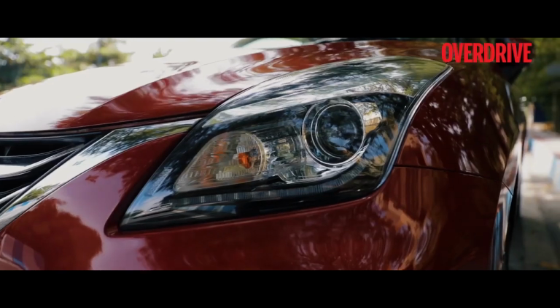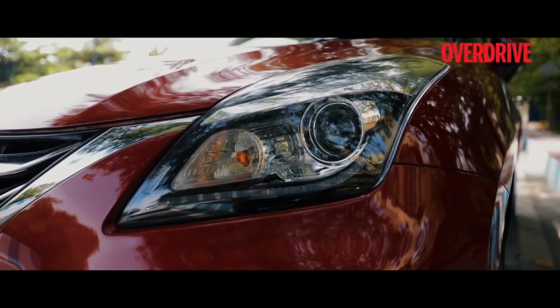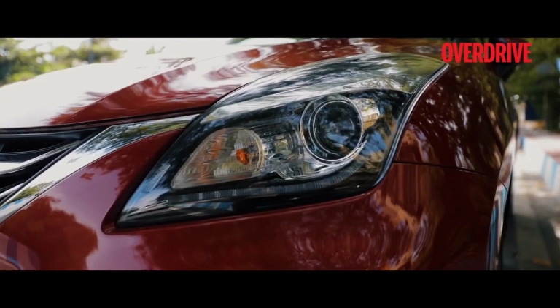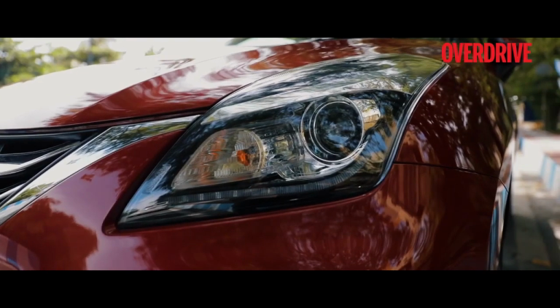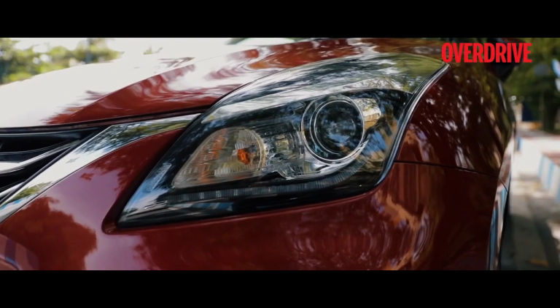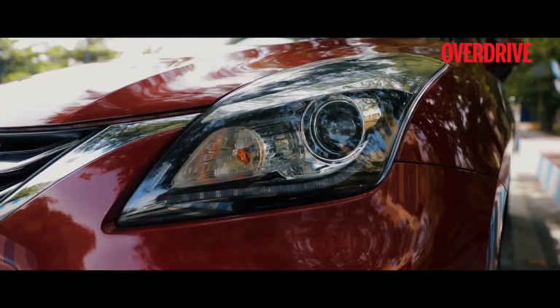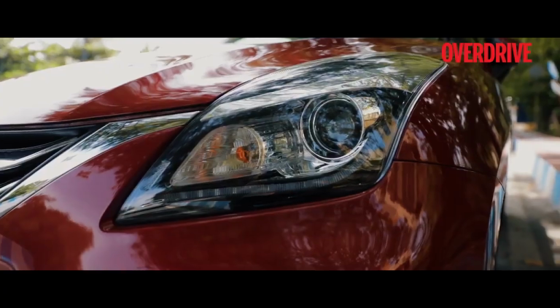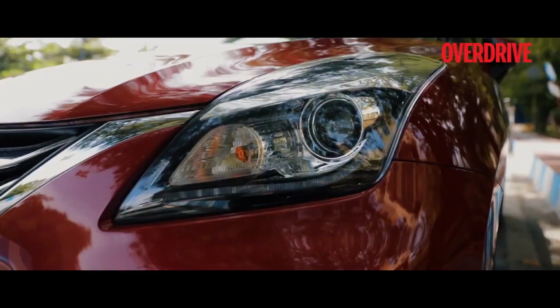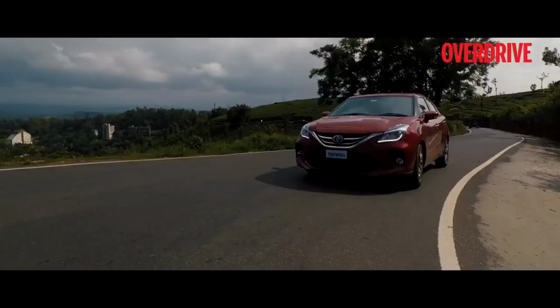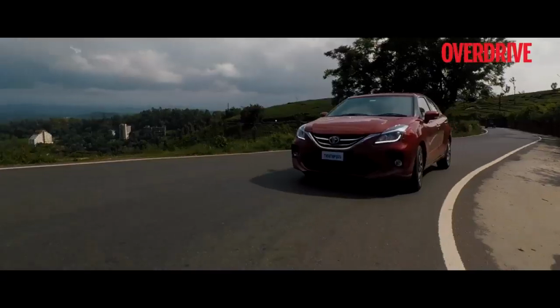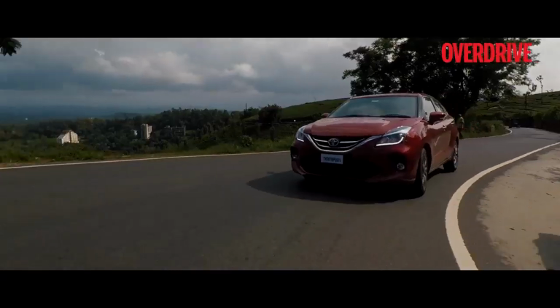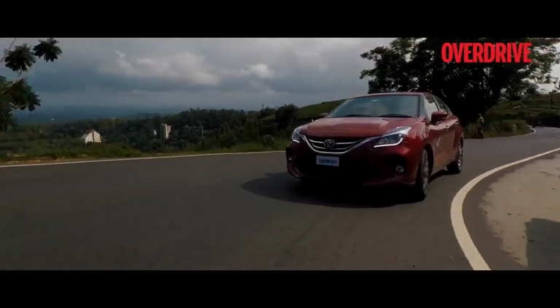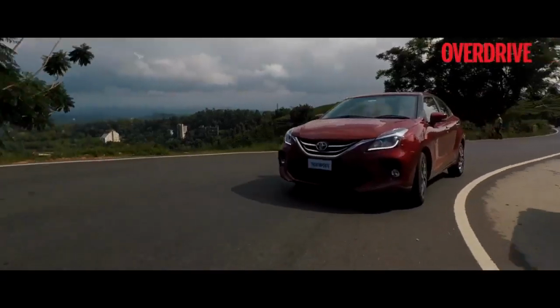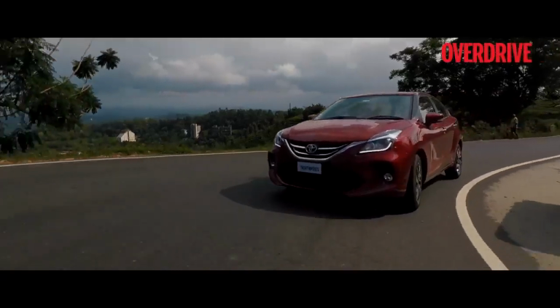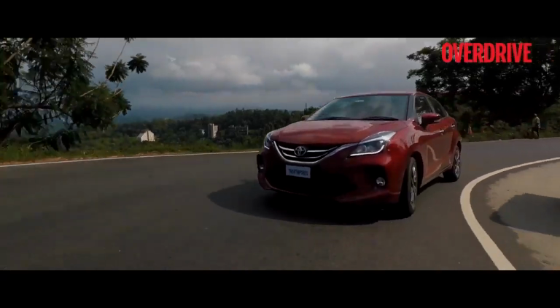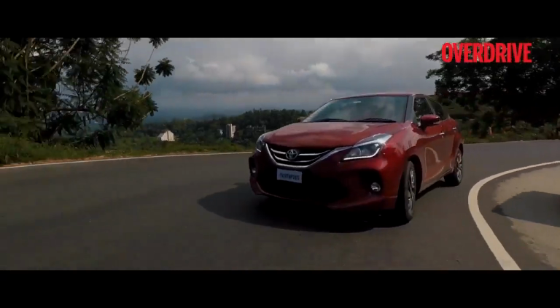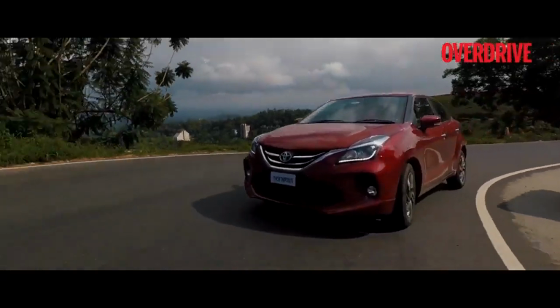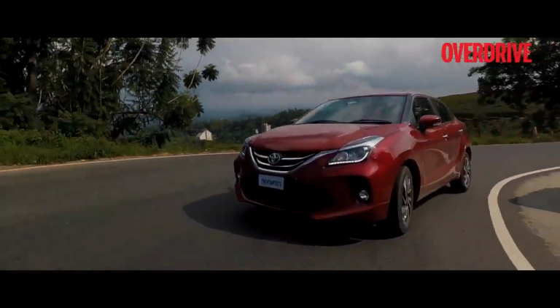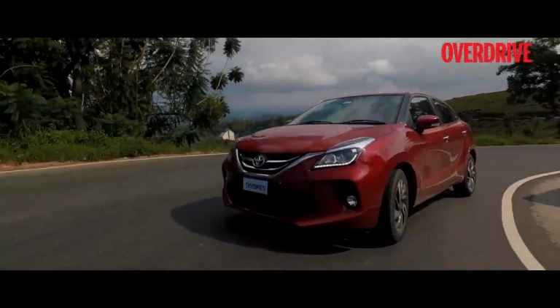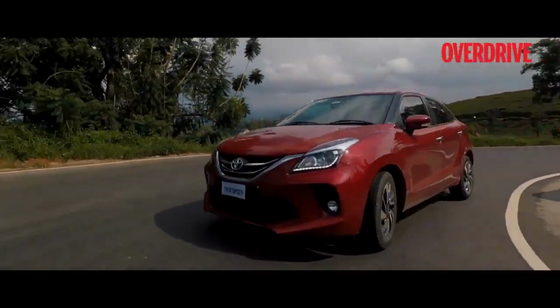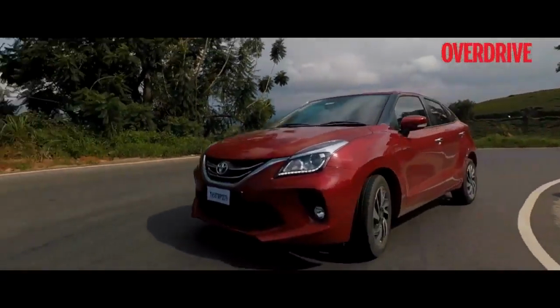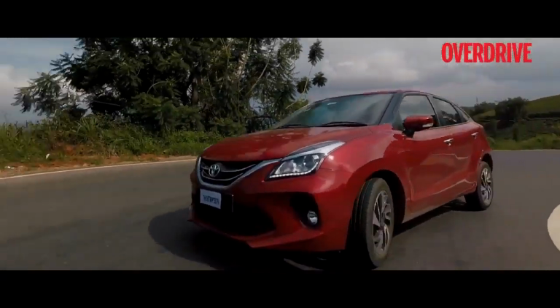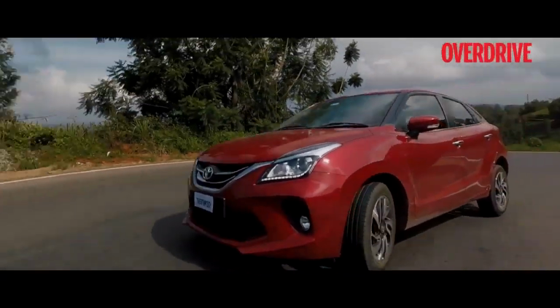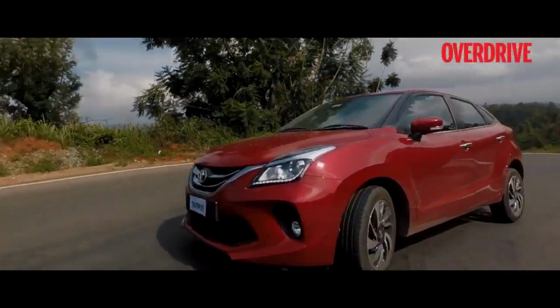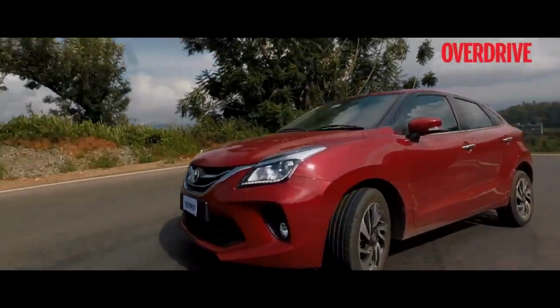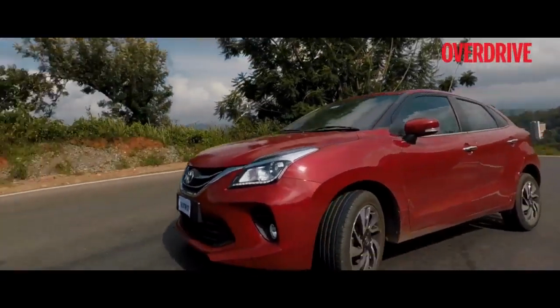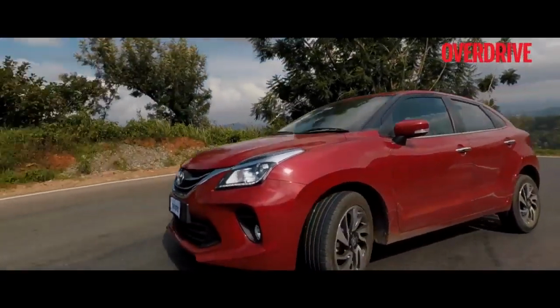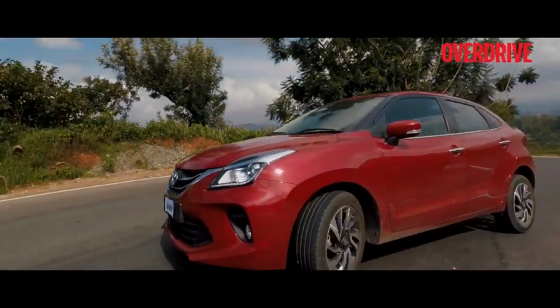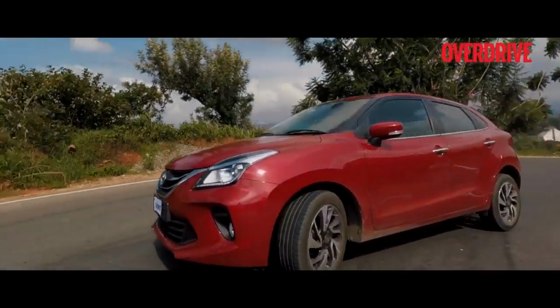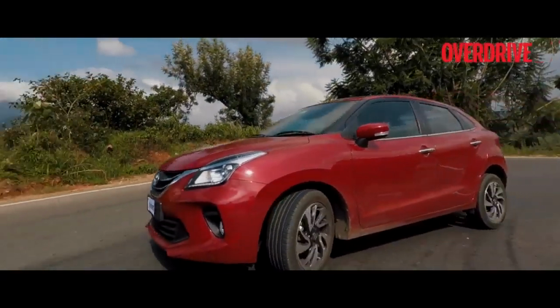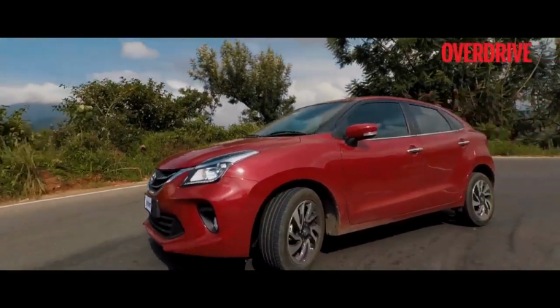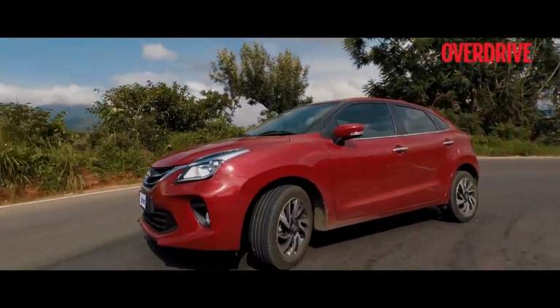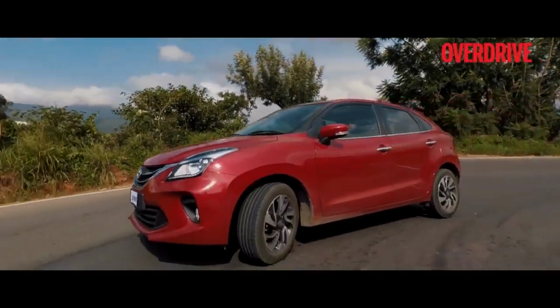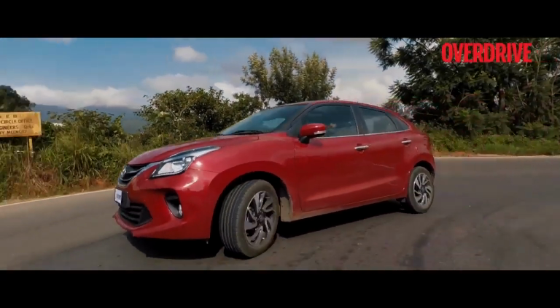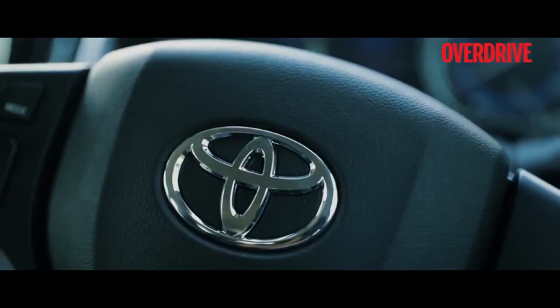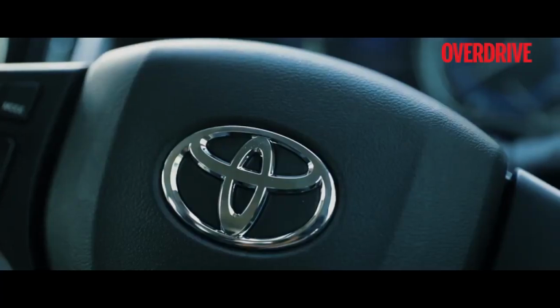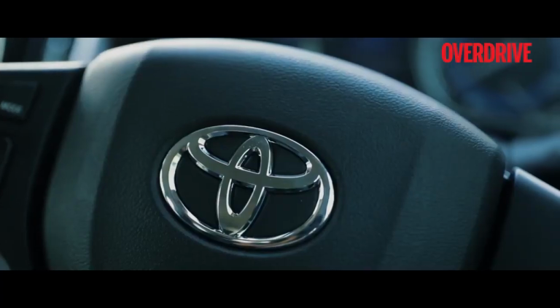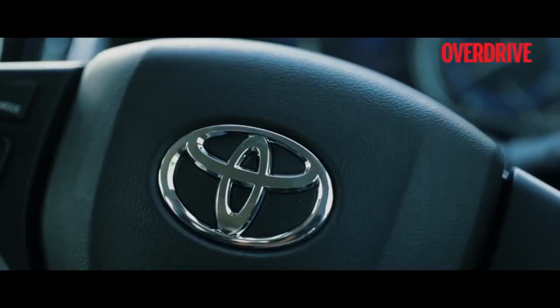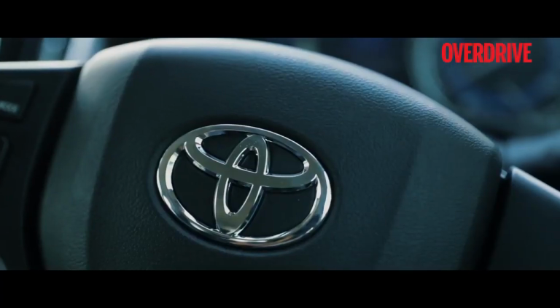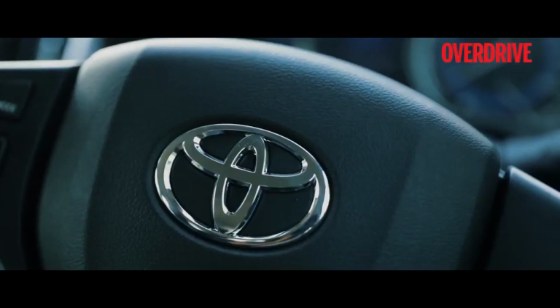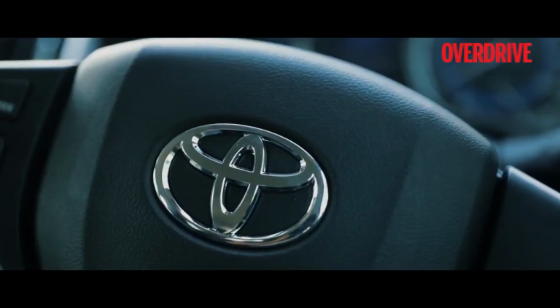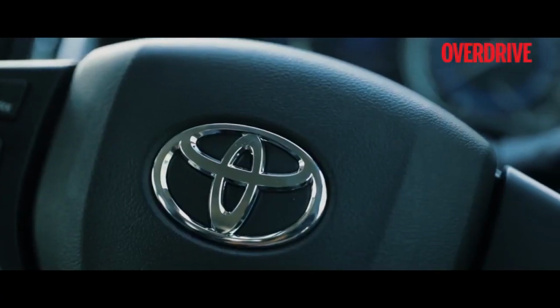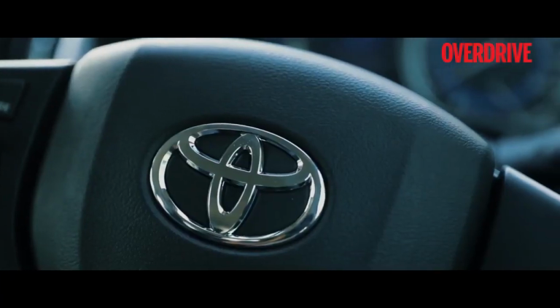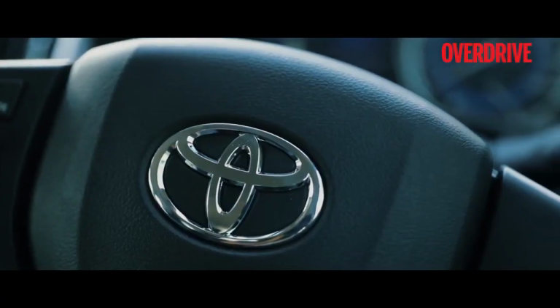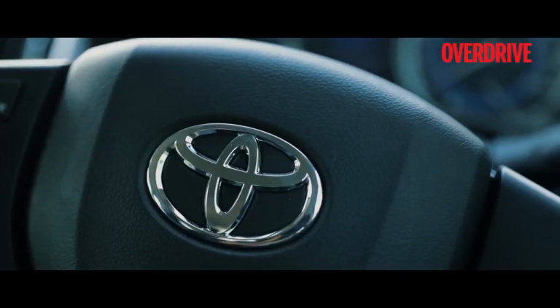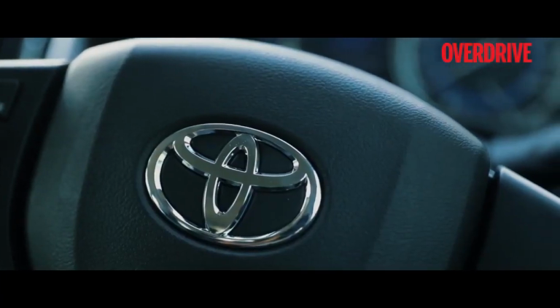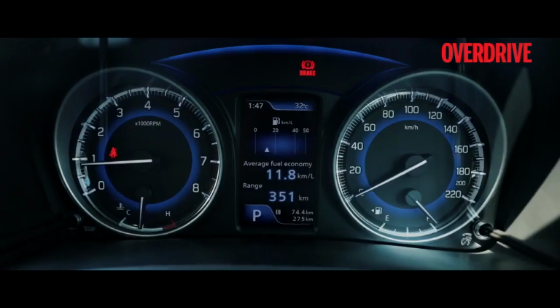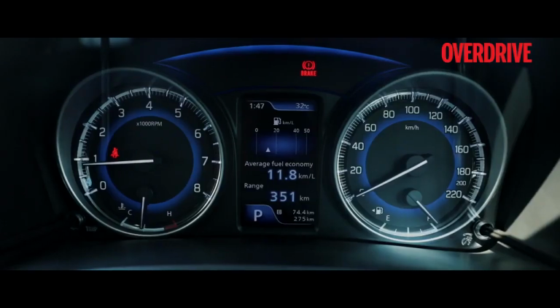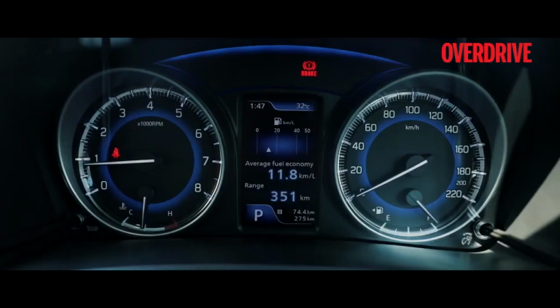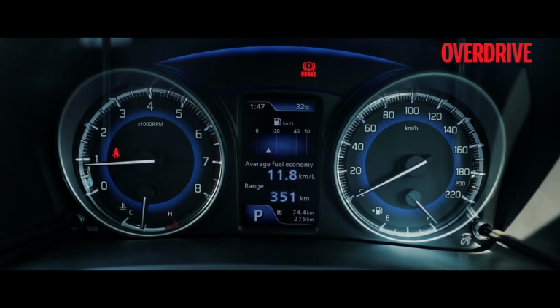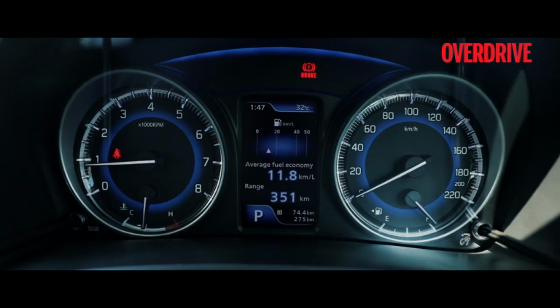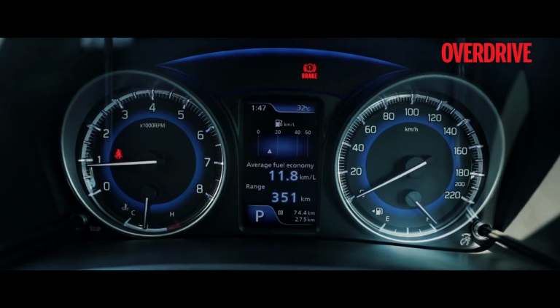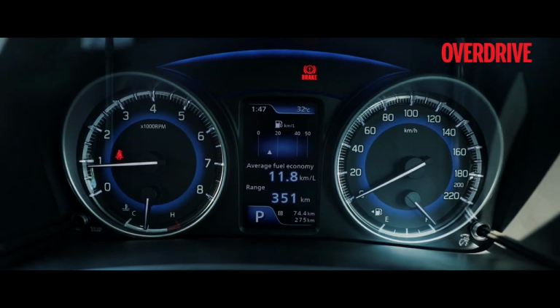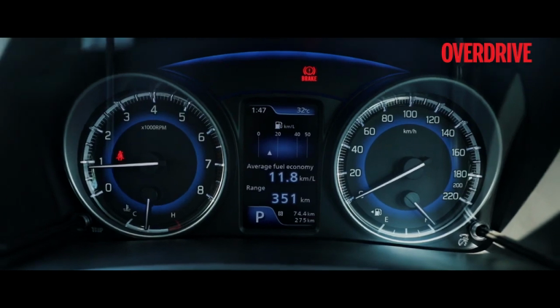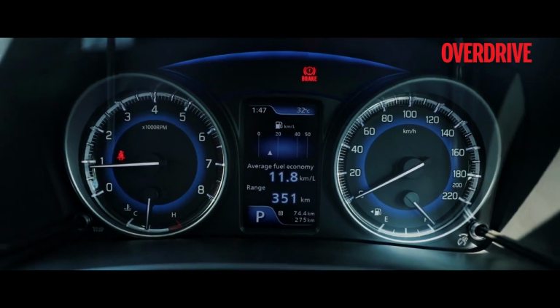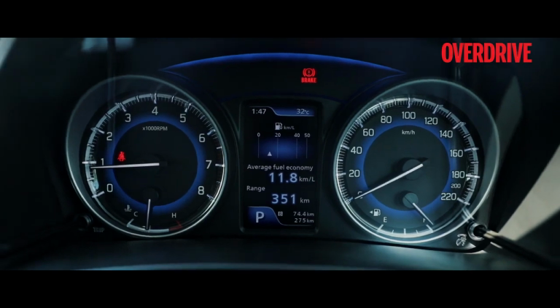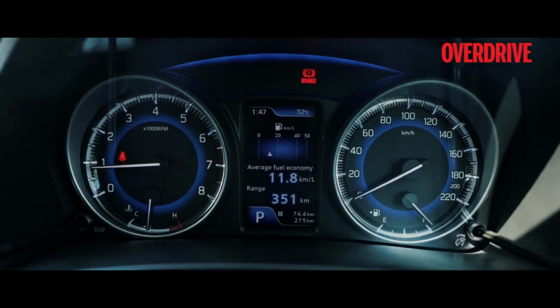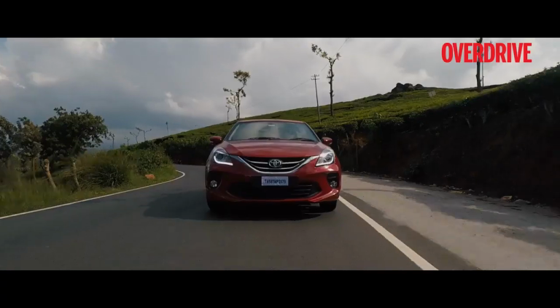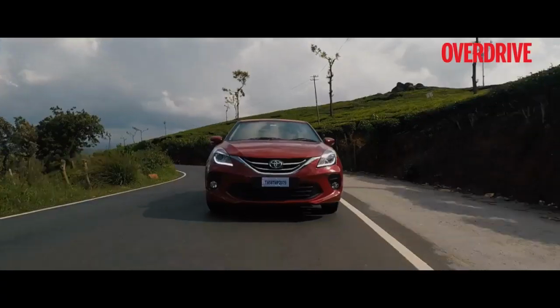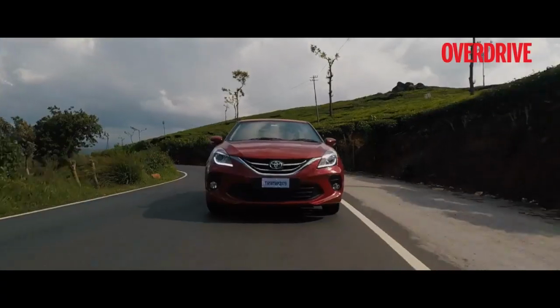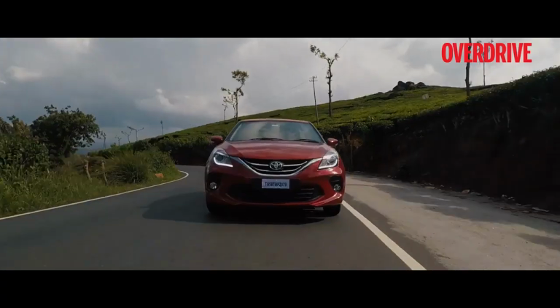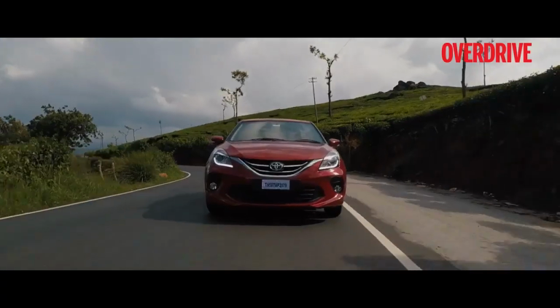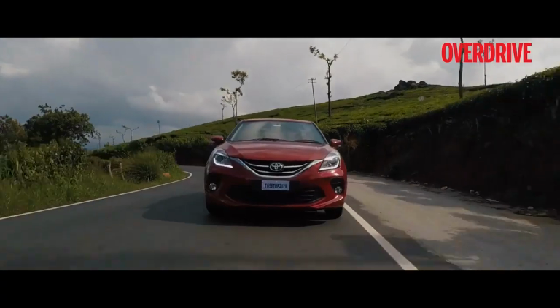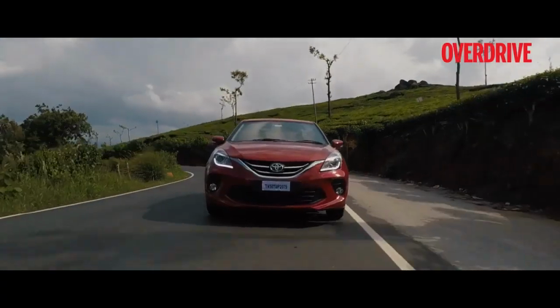All you want to do is a weekend getaway, and that is what we did with Toyota's latest offering in the premium hatchback segment — the Glanzer.